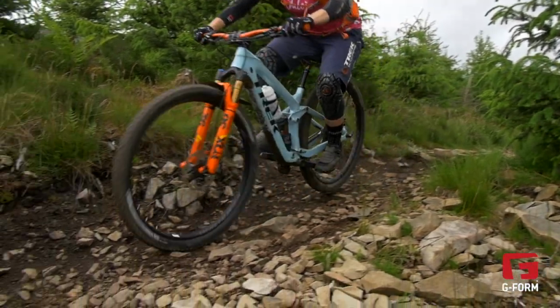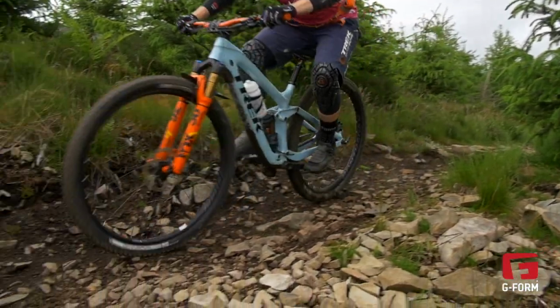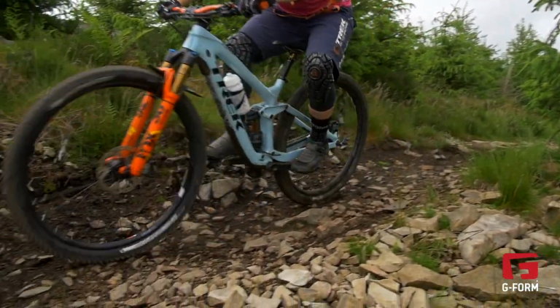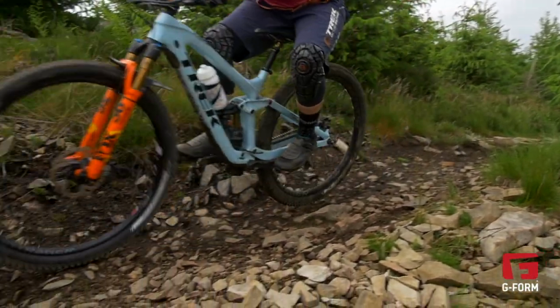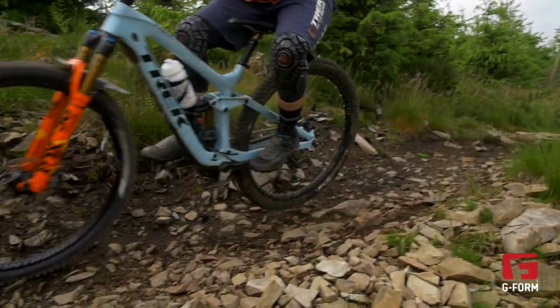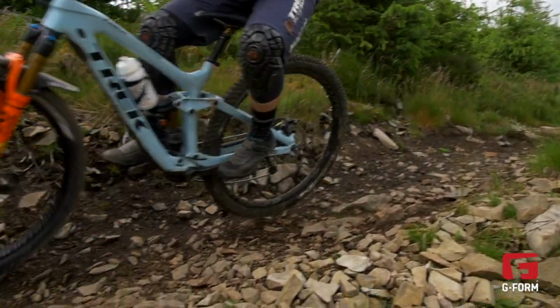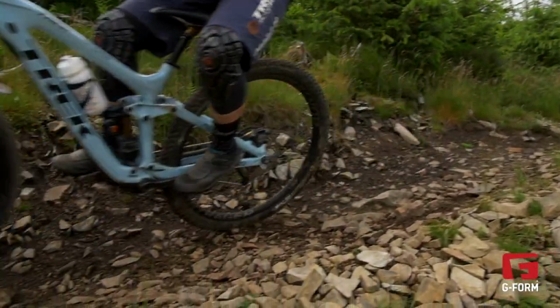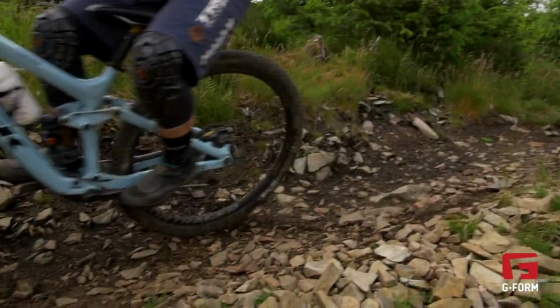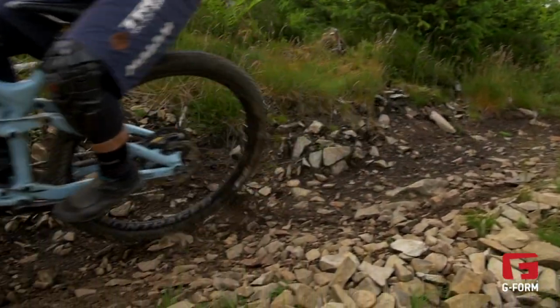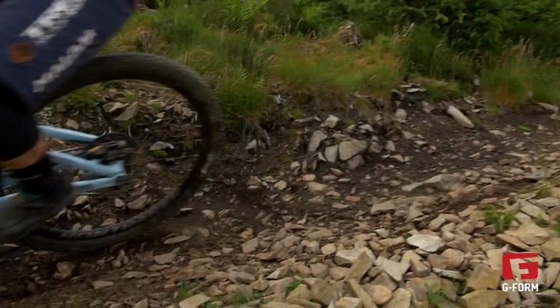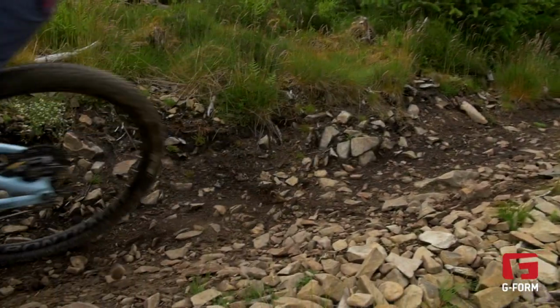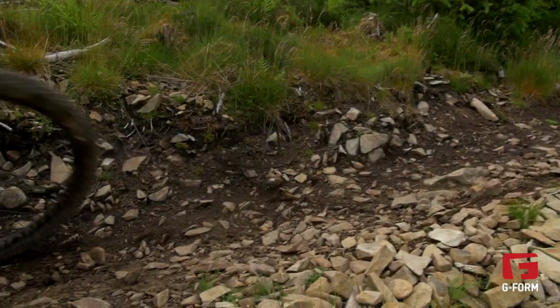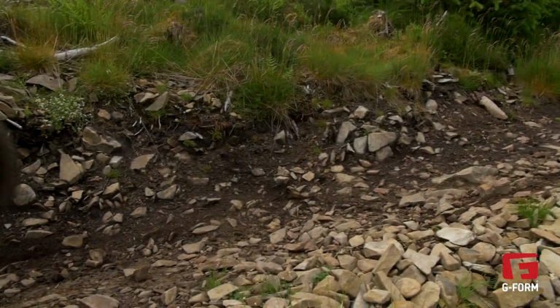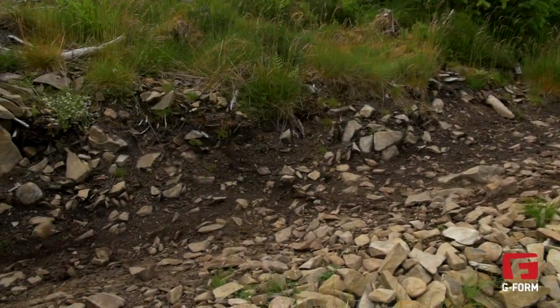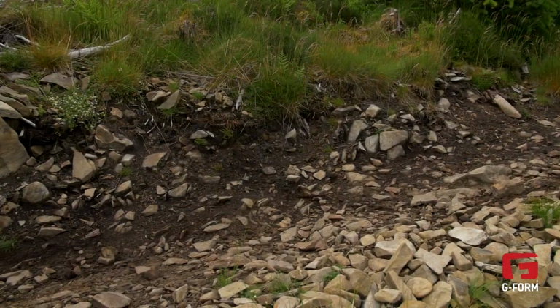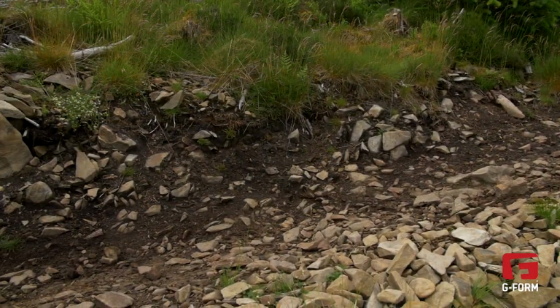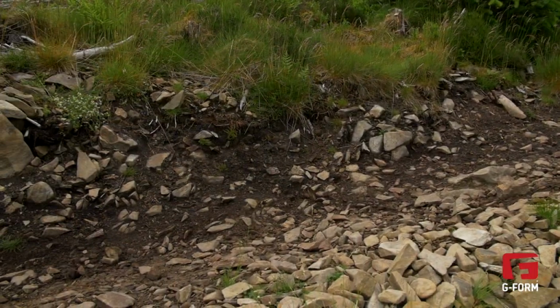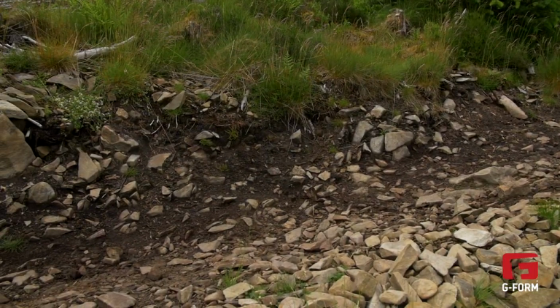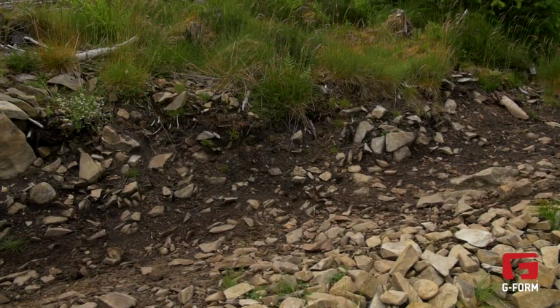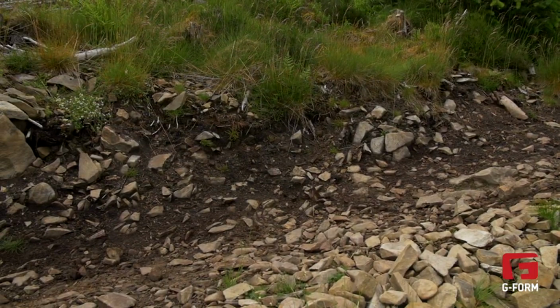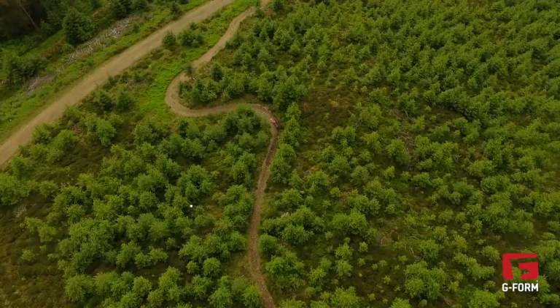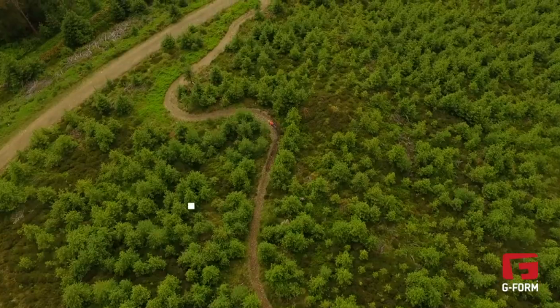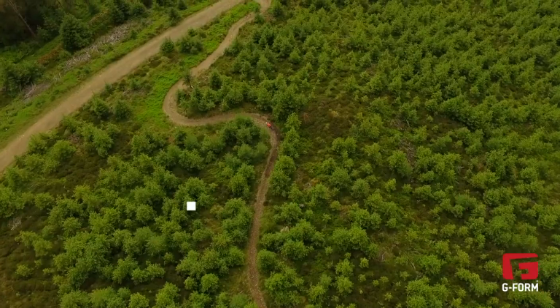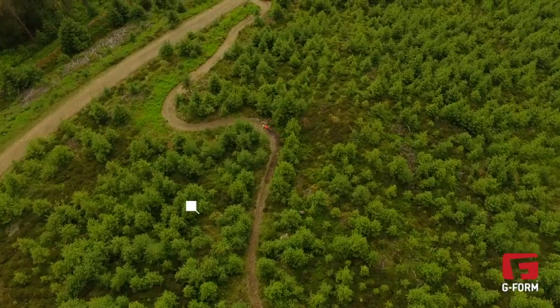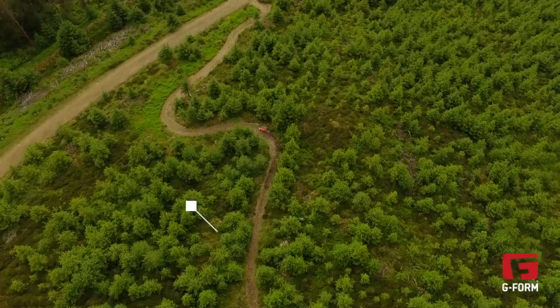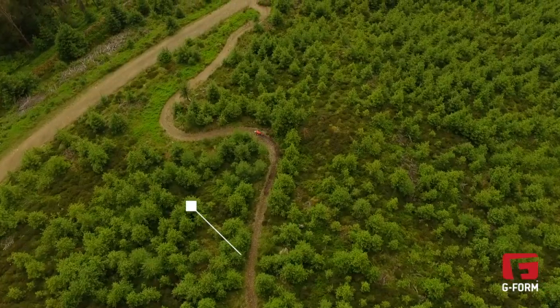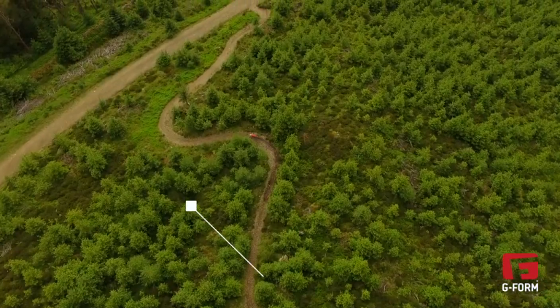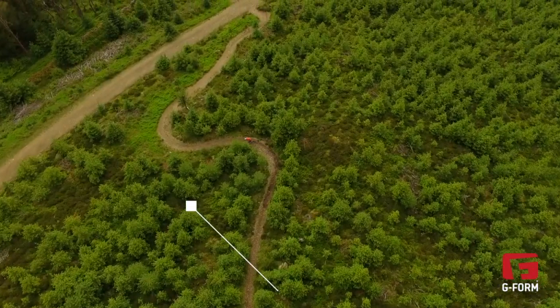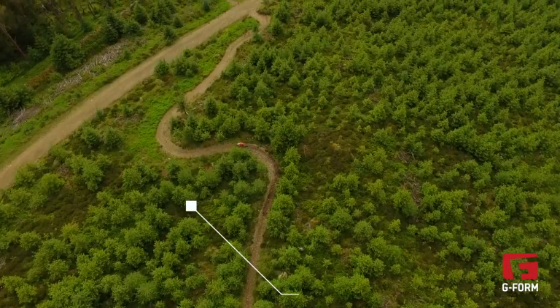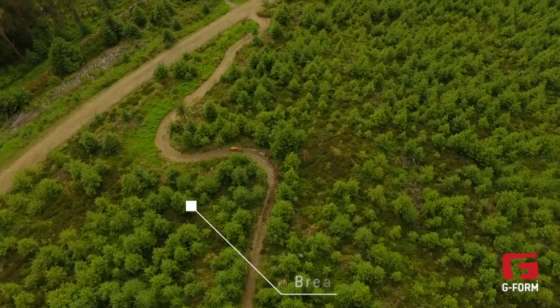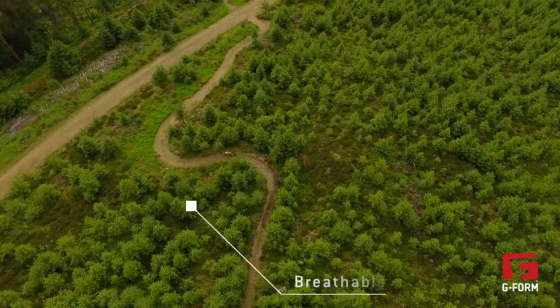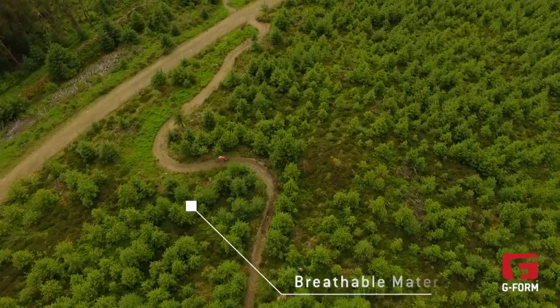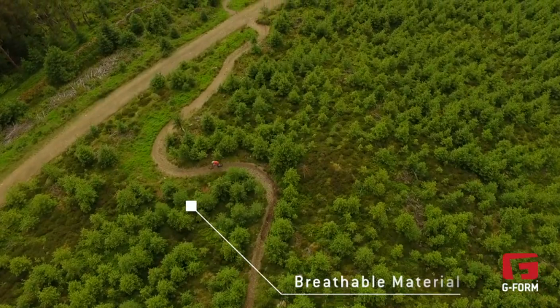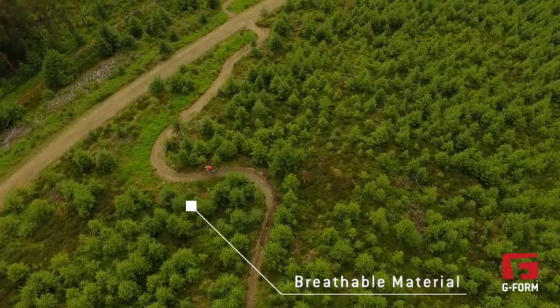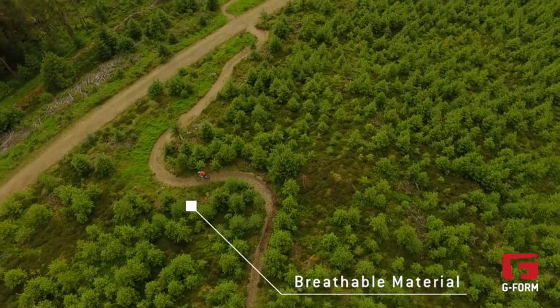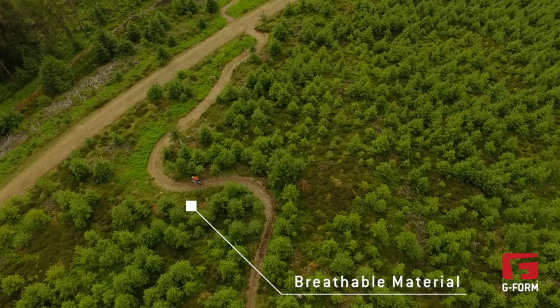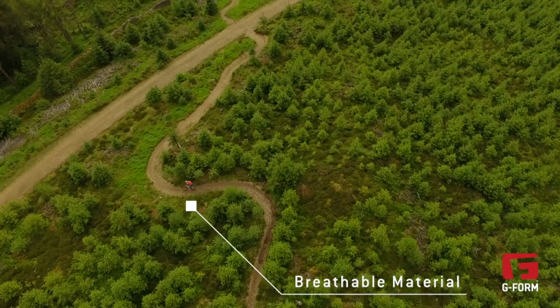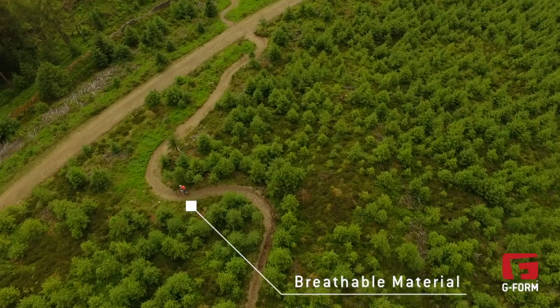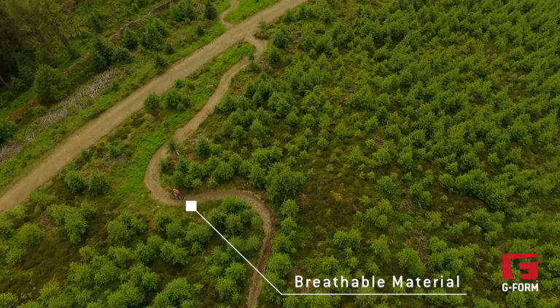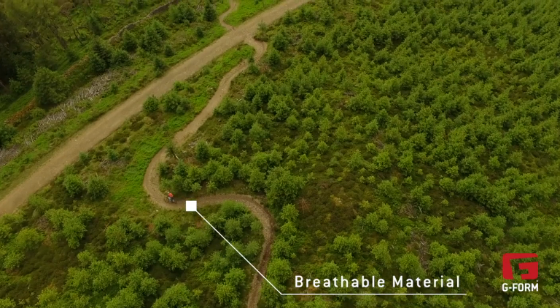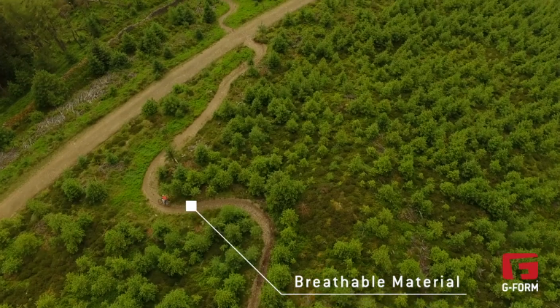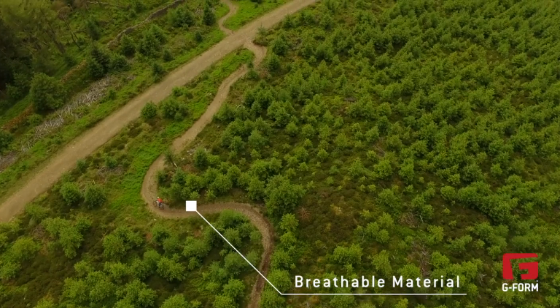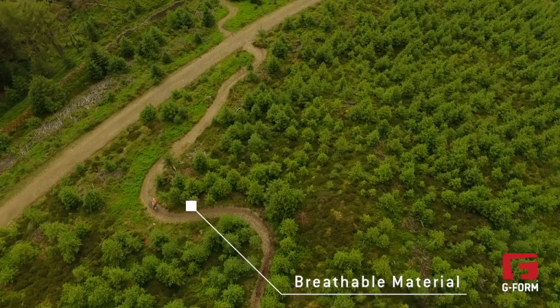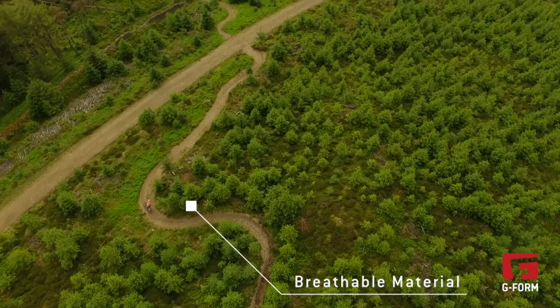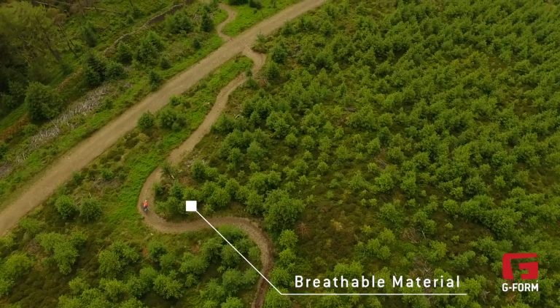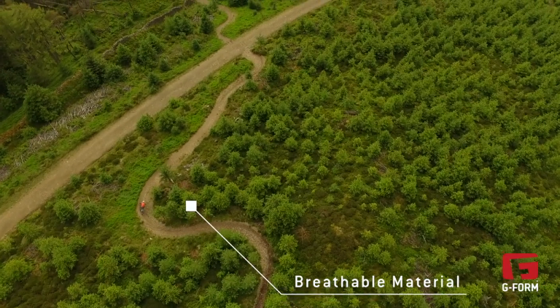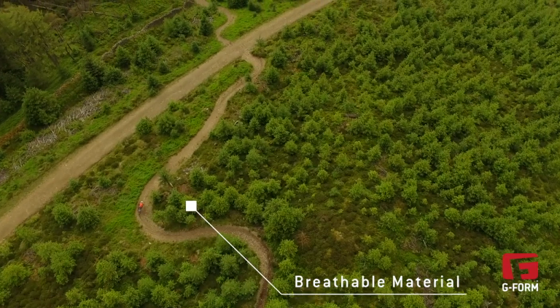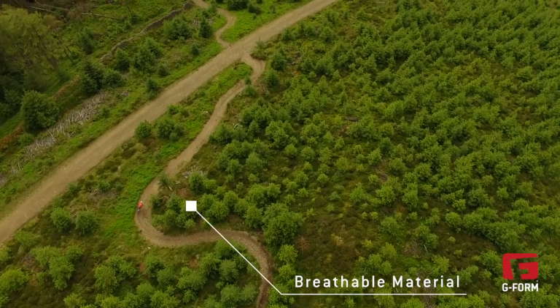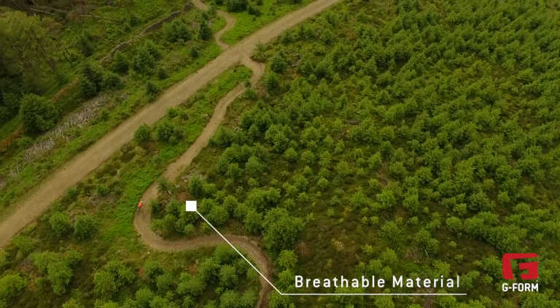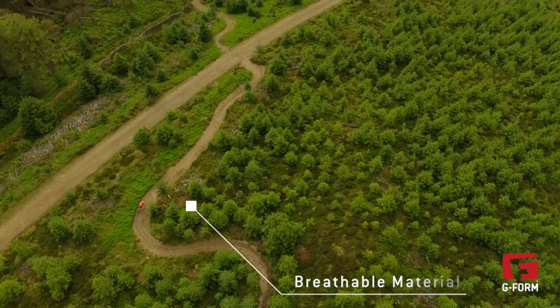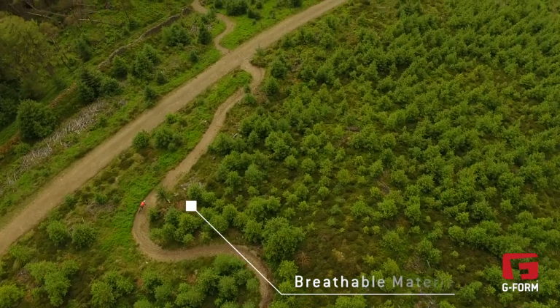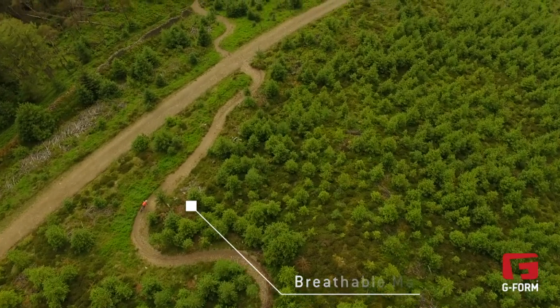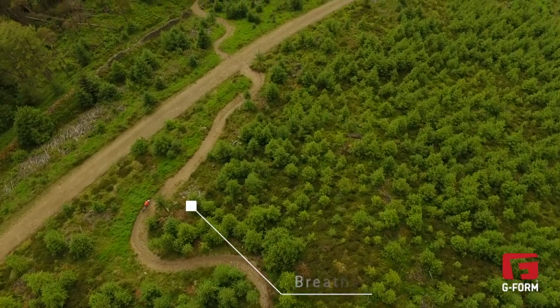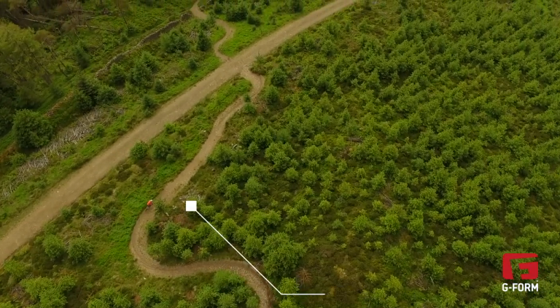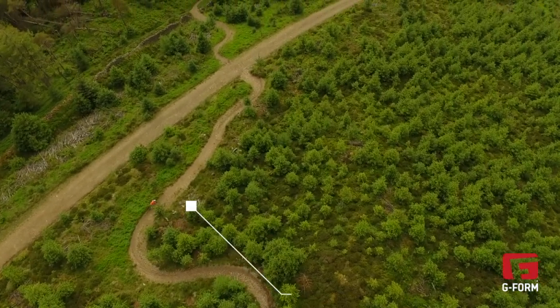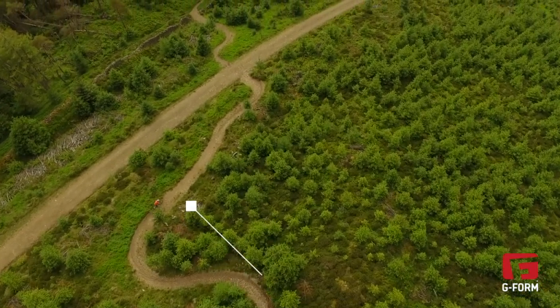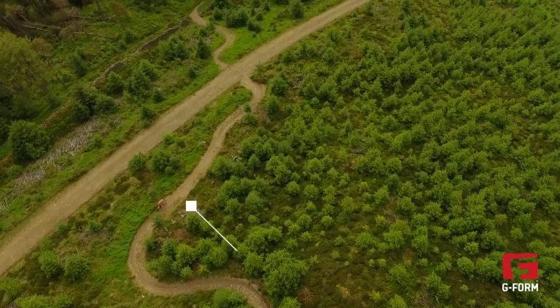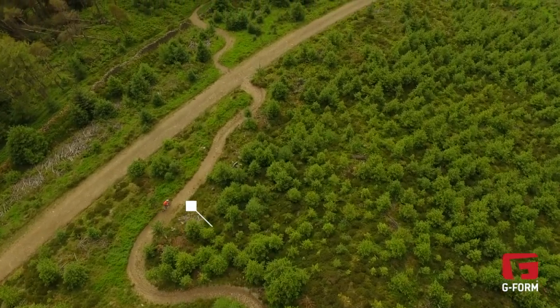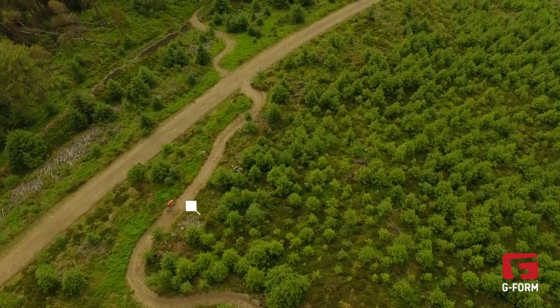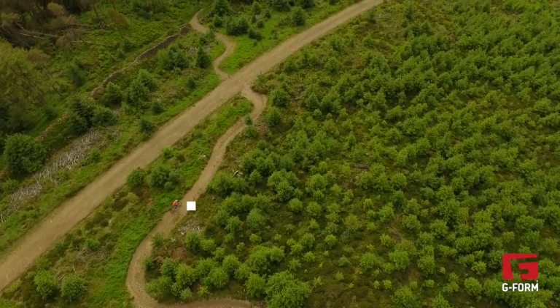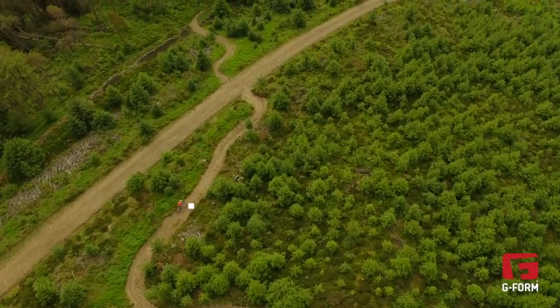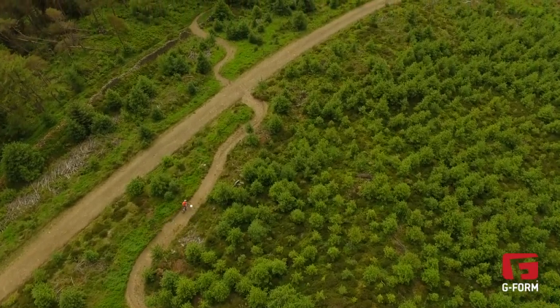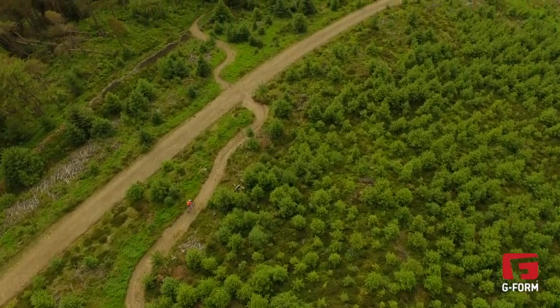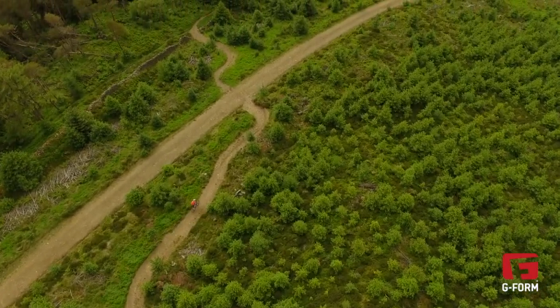Another important feature is it's got a mesh panel in the back, so making sure that it really does breathe and wicks away the moisture on those hot days out on the trail as well.